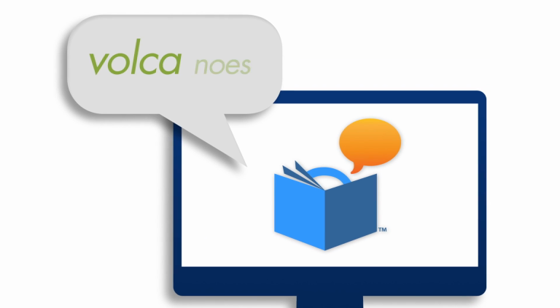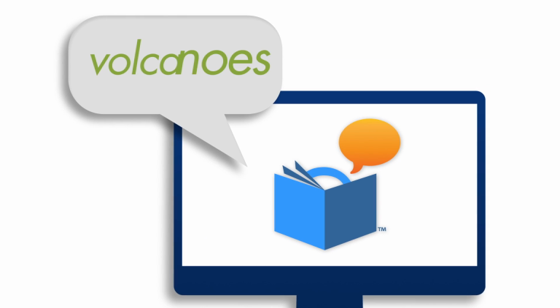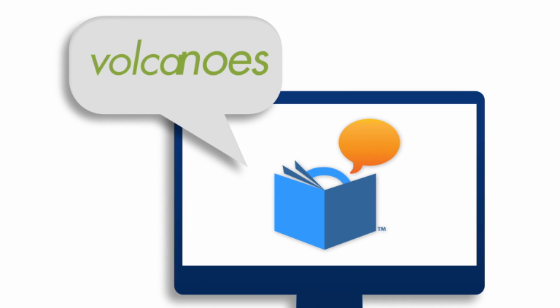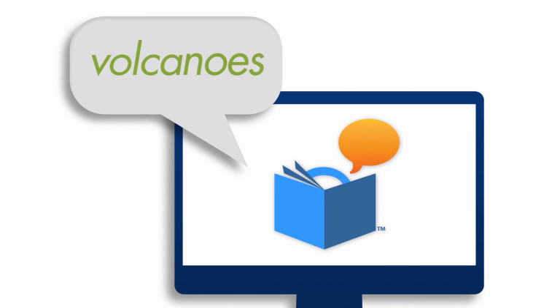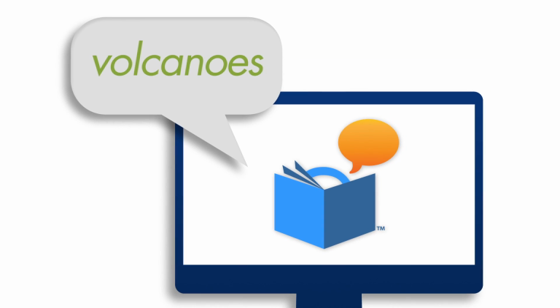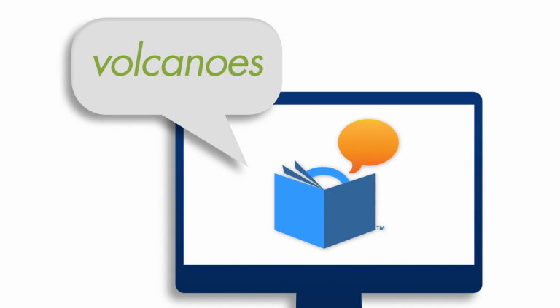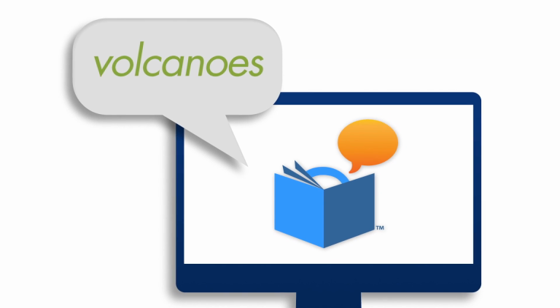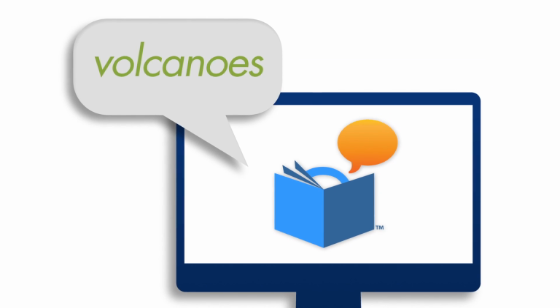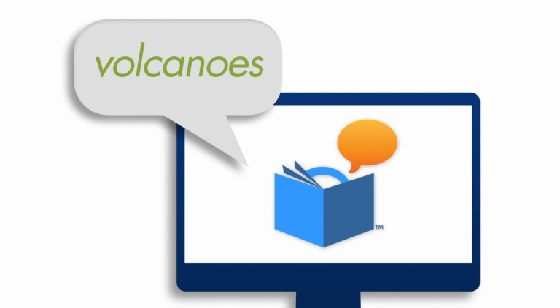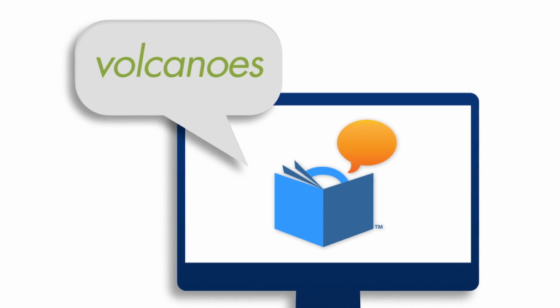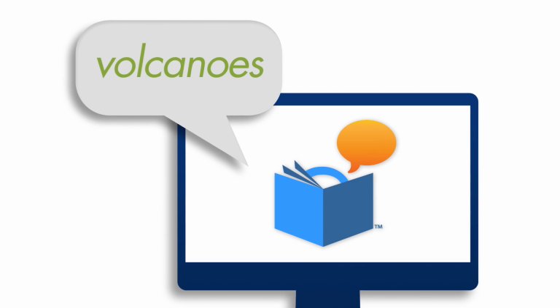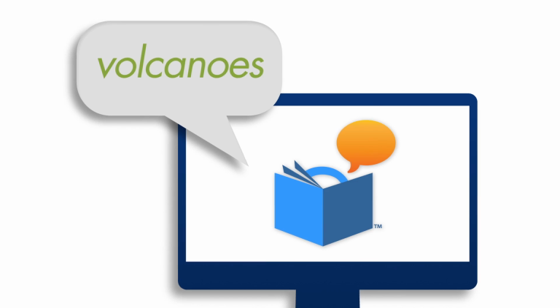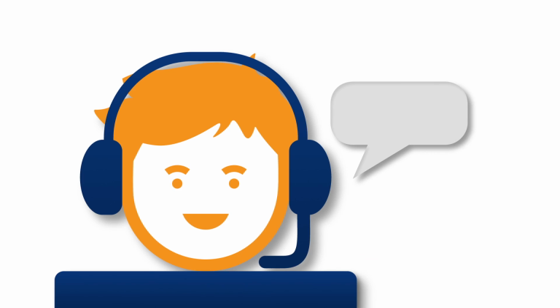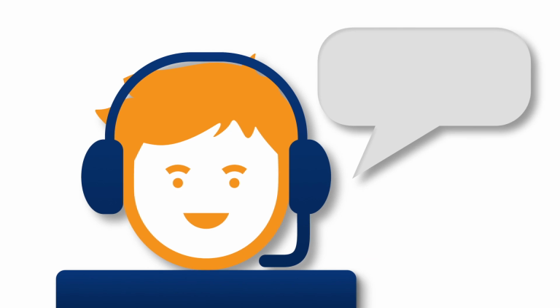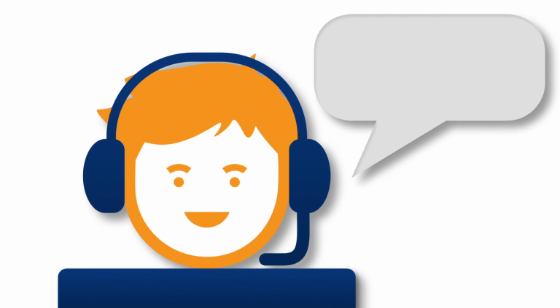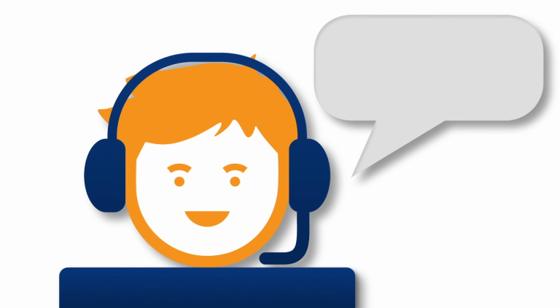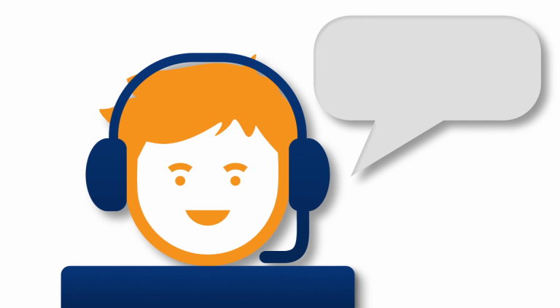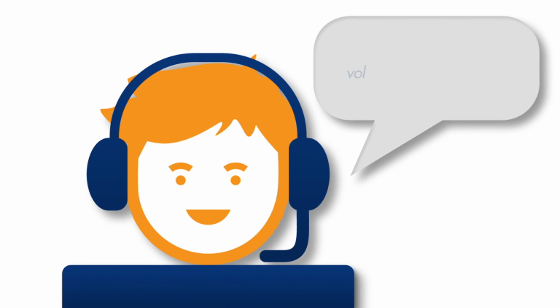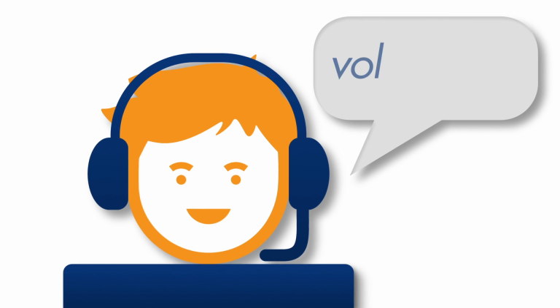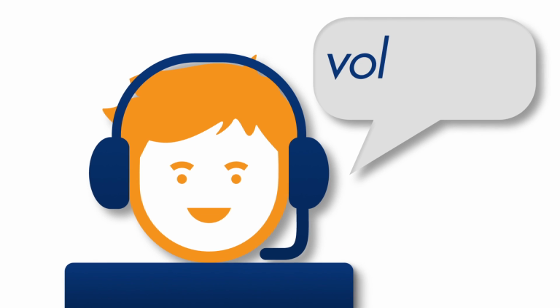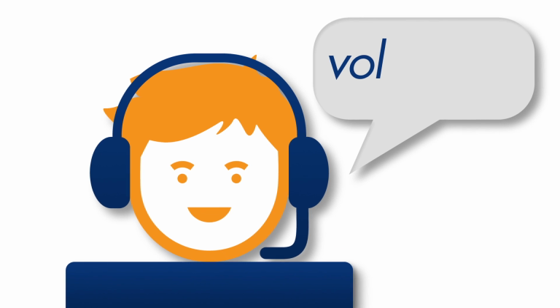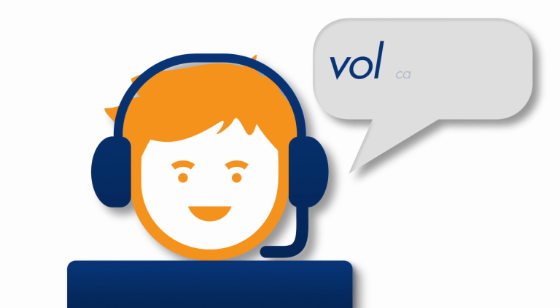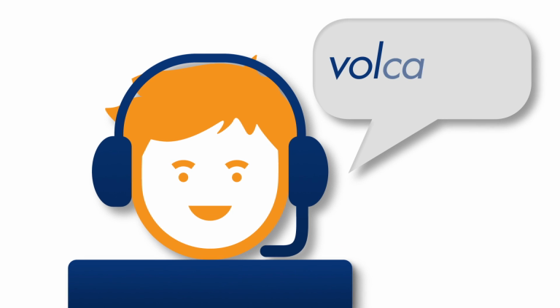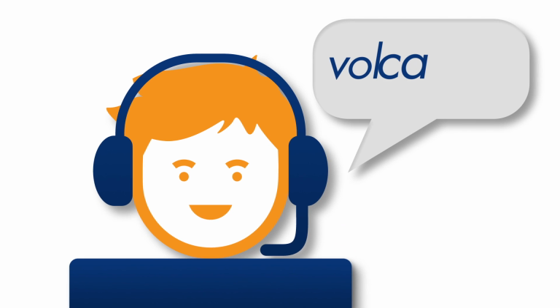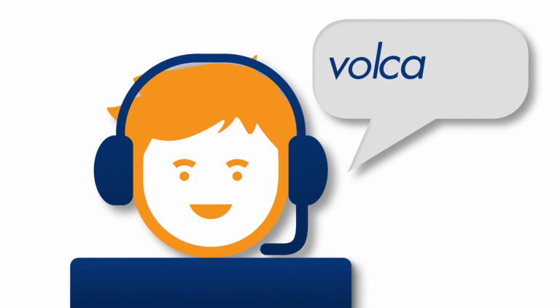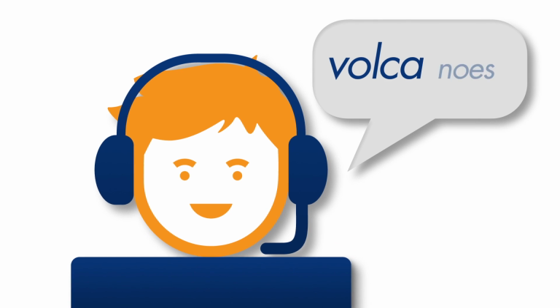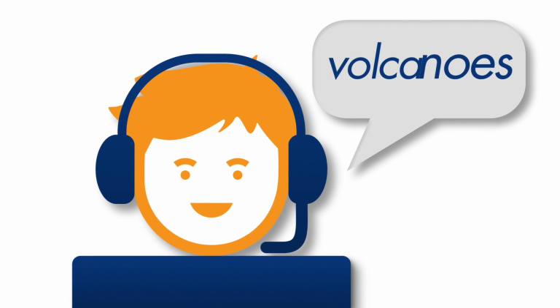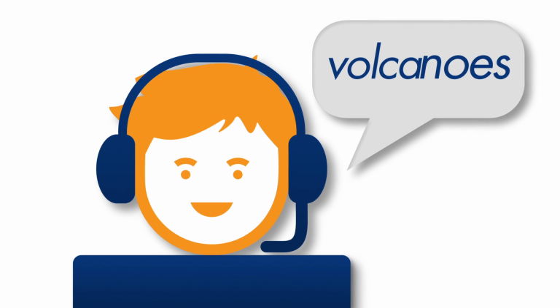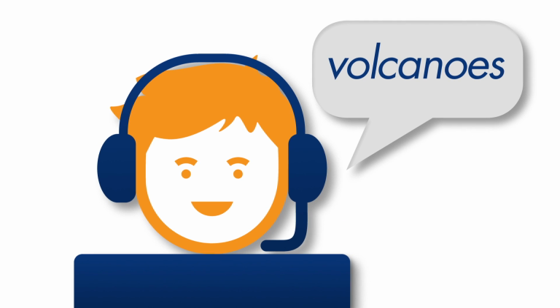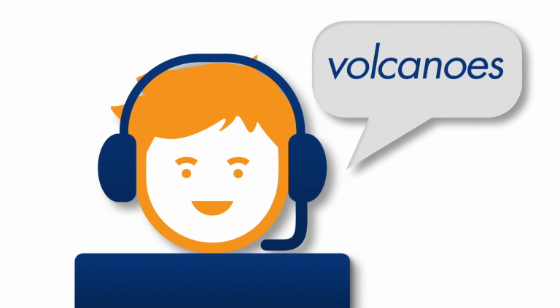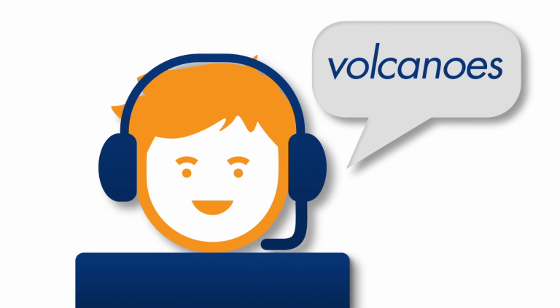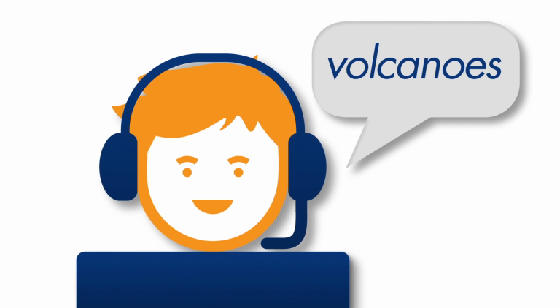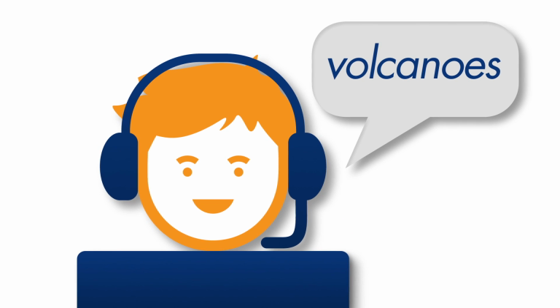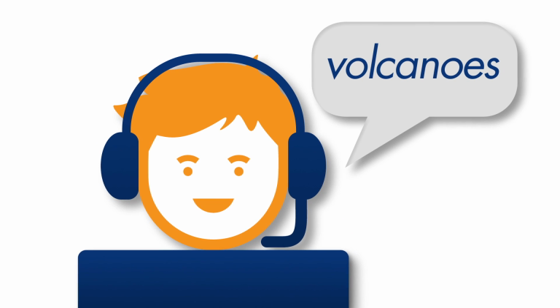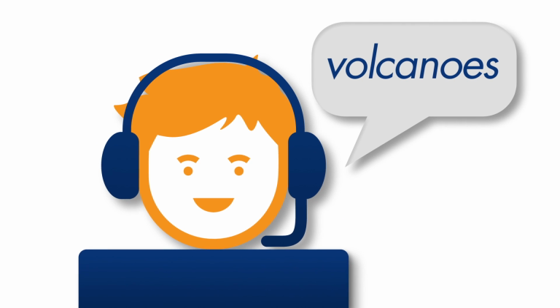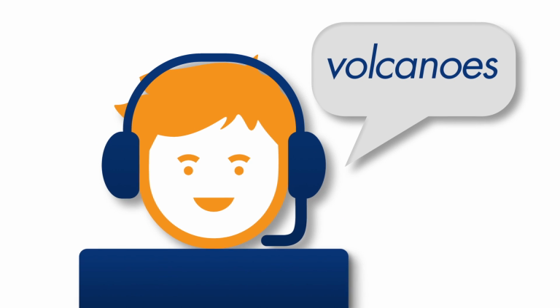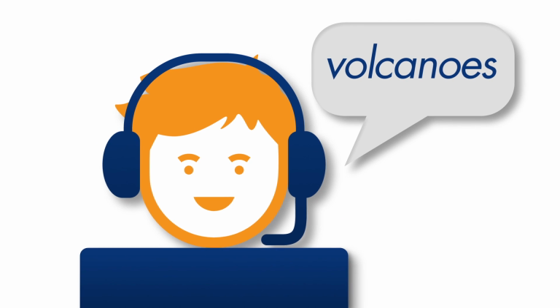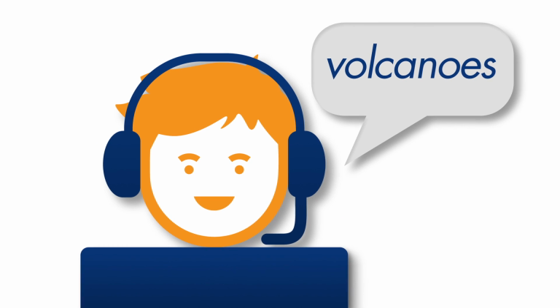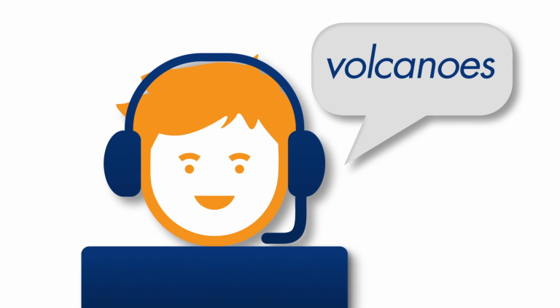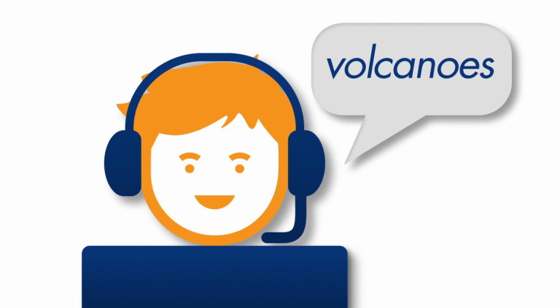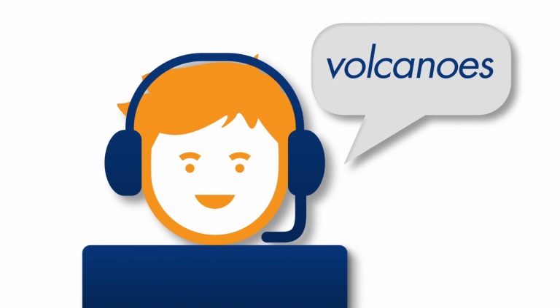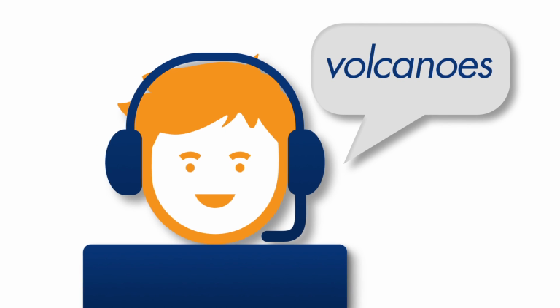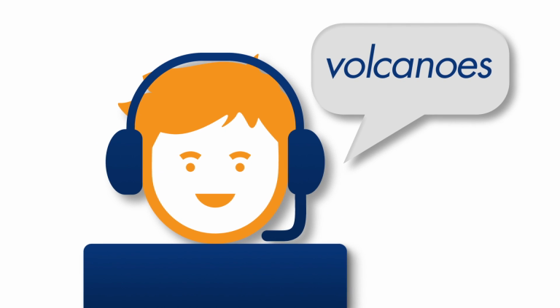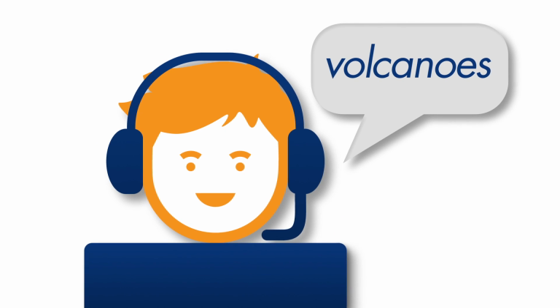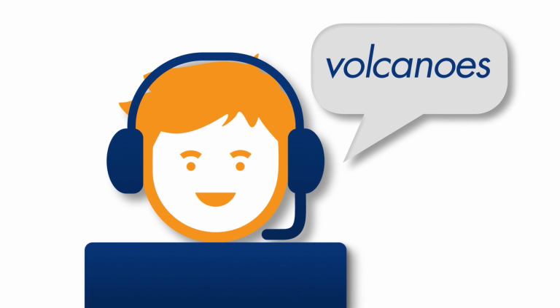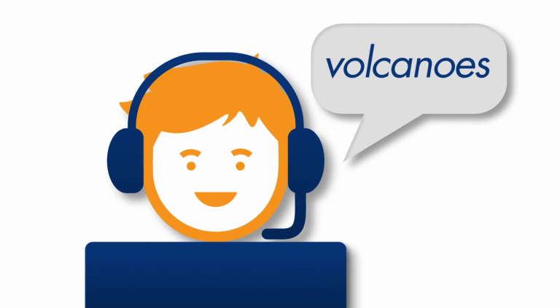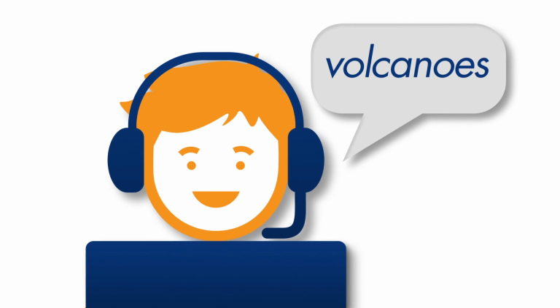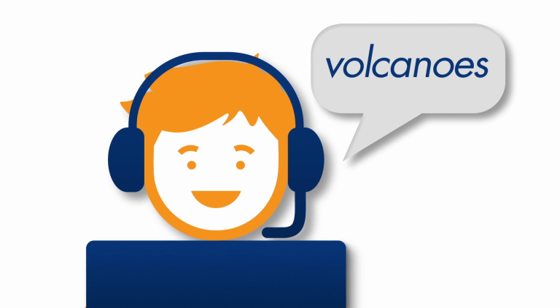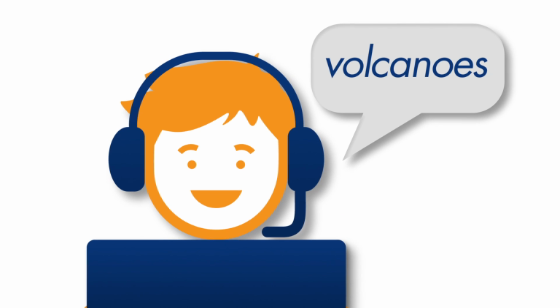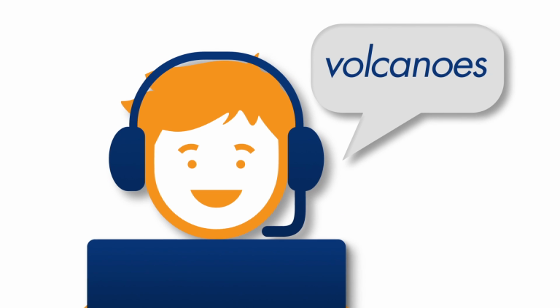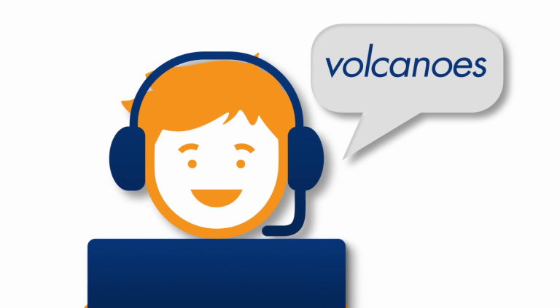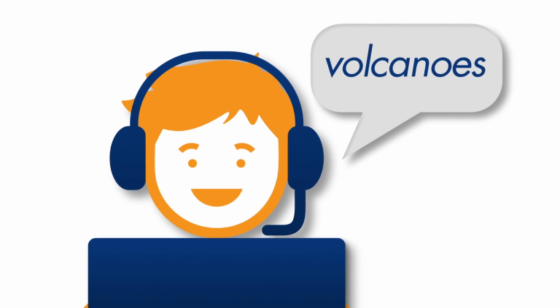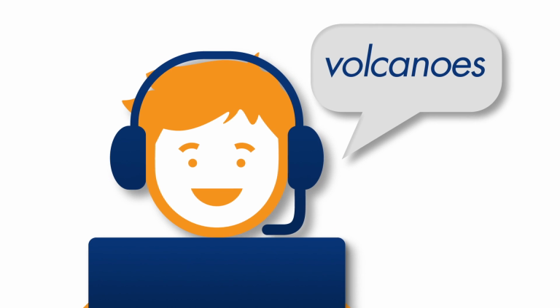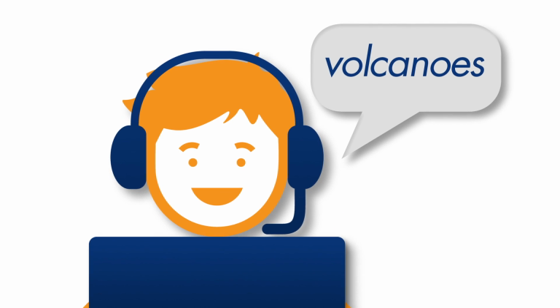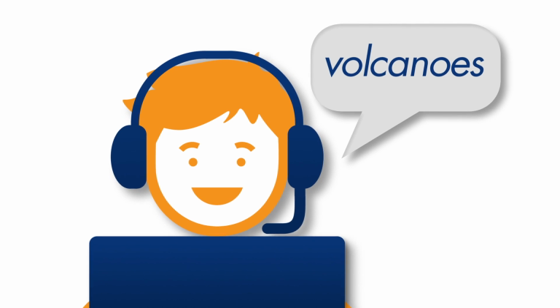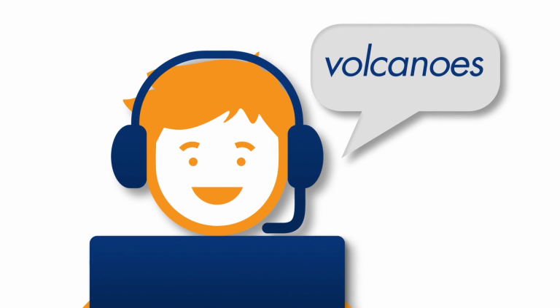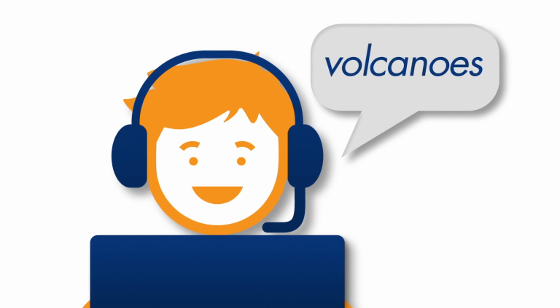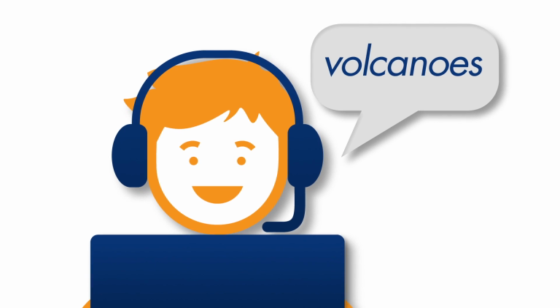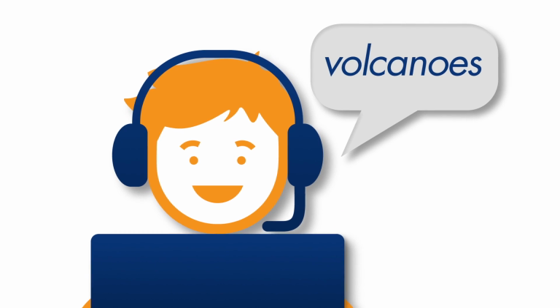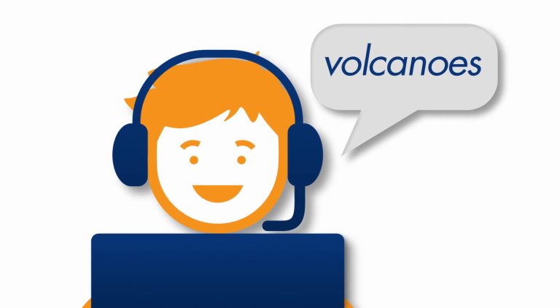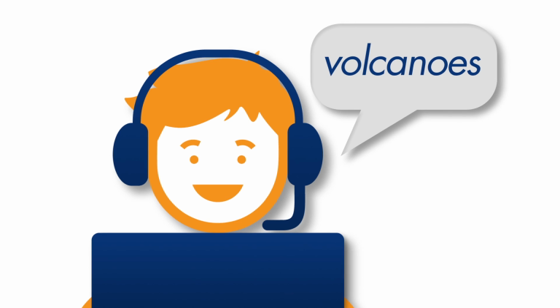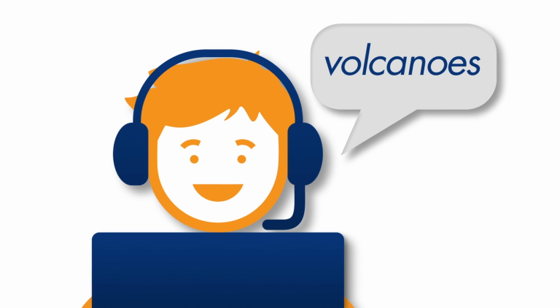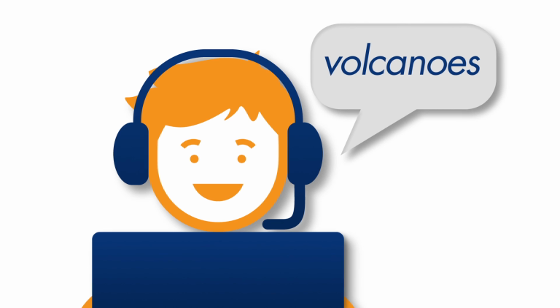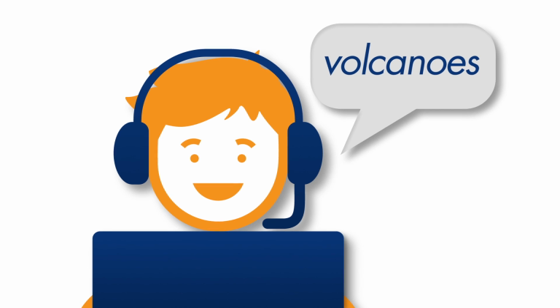Volcanoes. Volcanoes. Providing help at the very moment it's needed most.